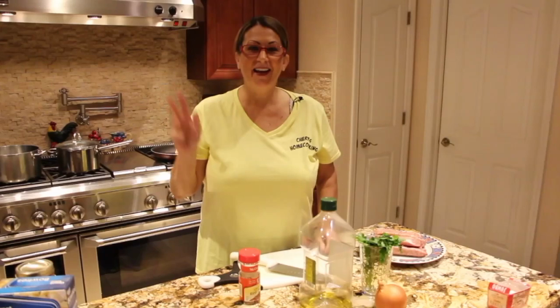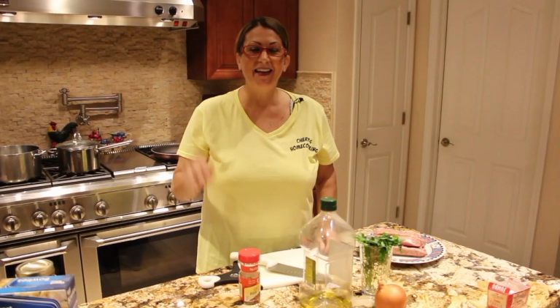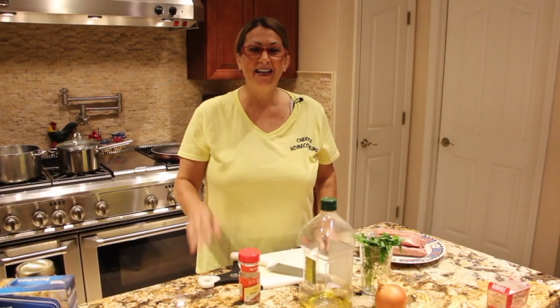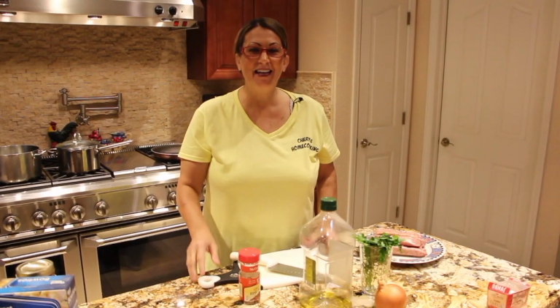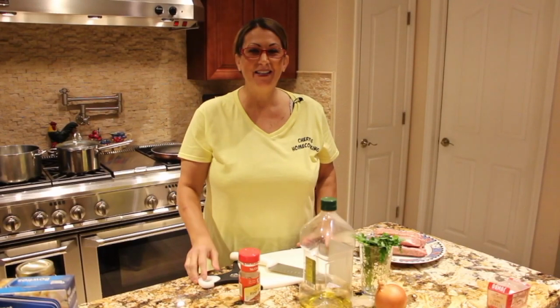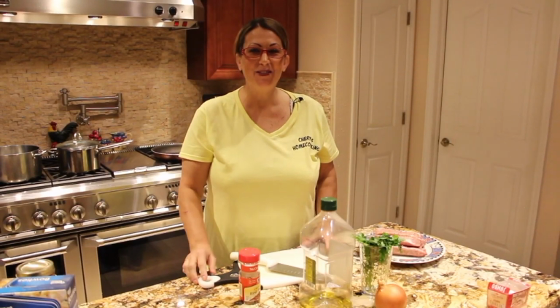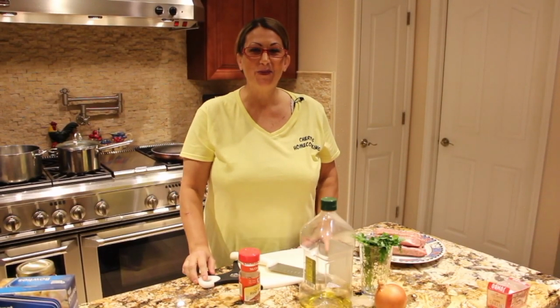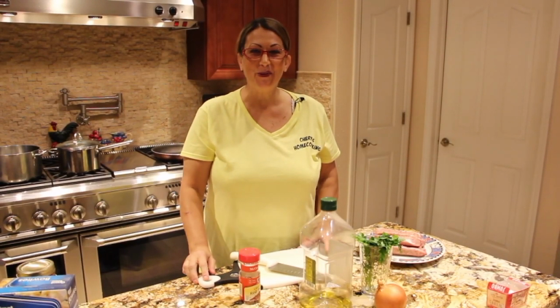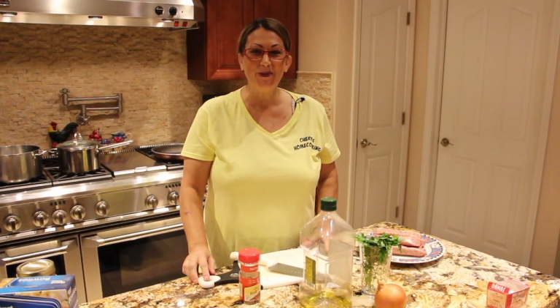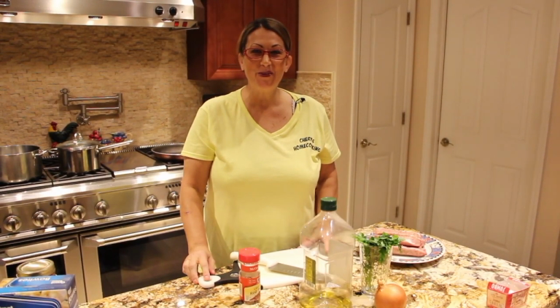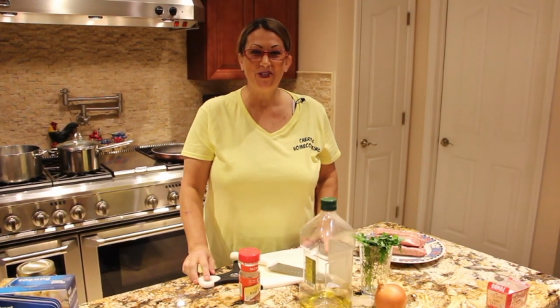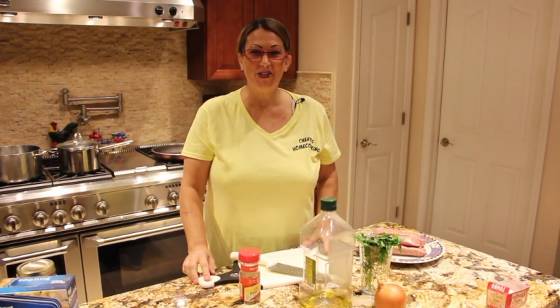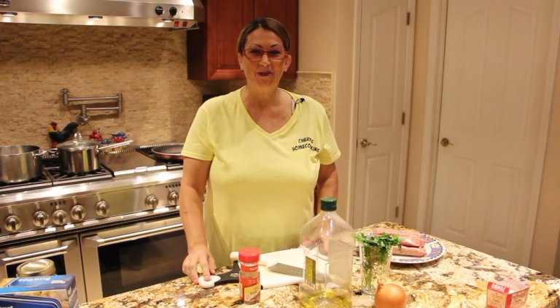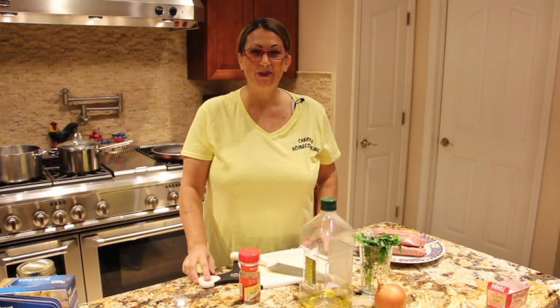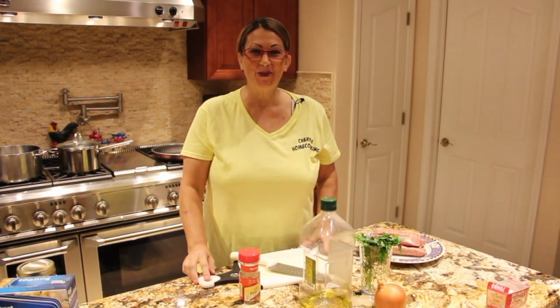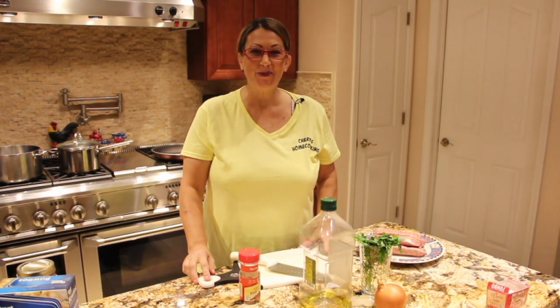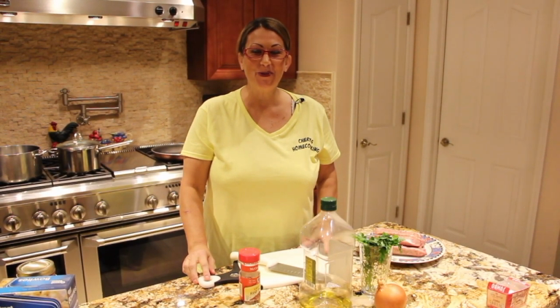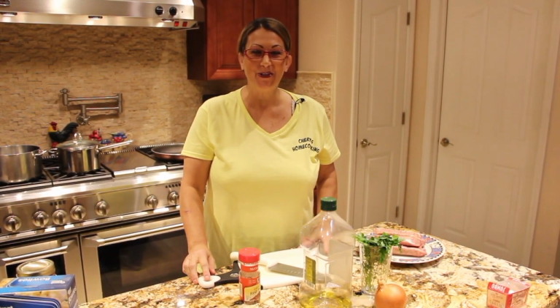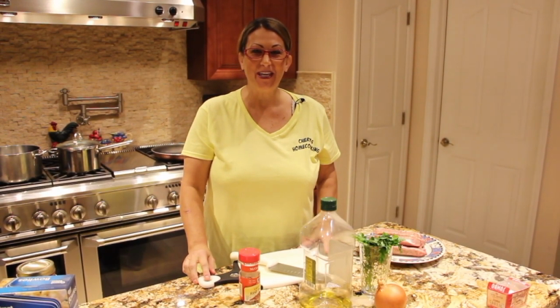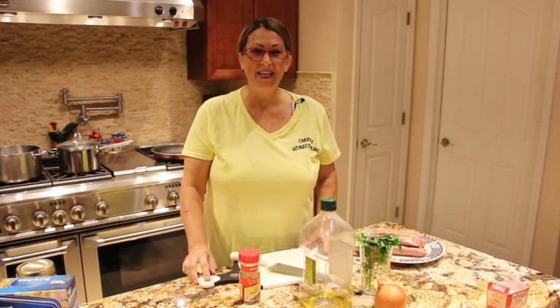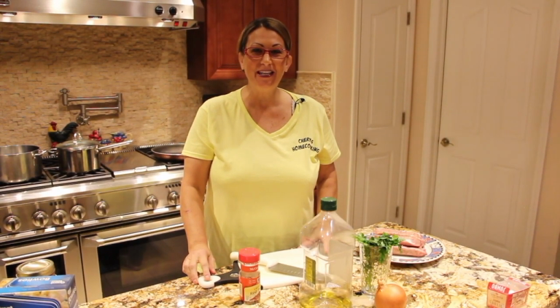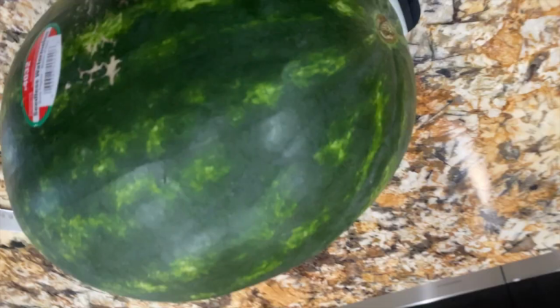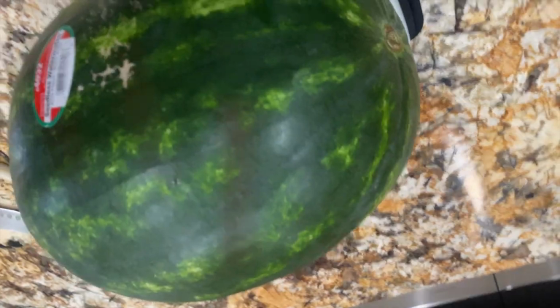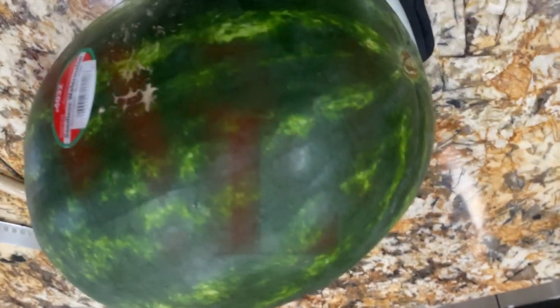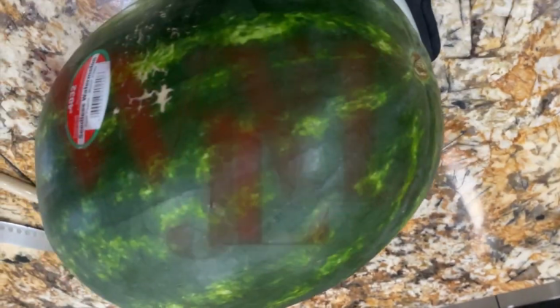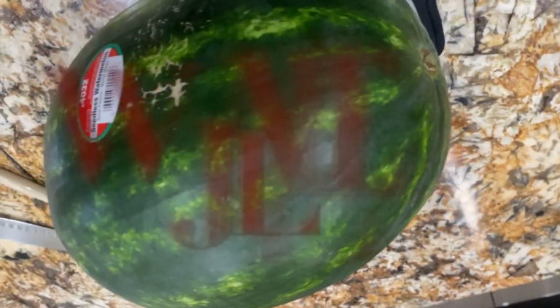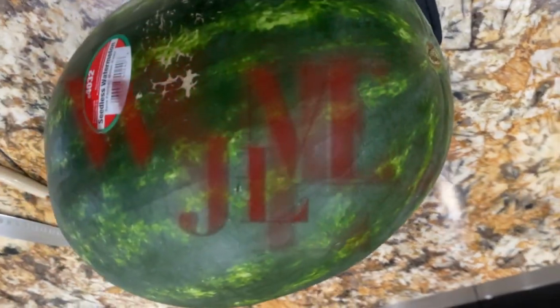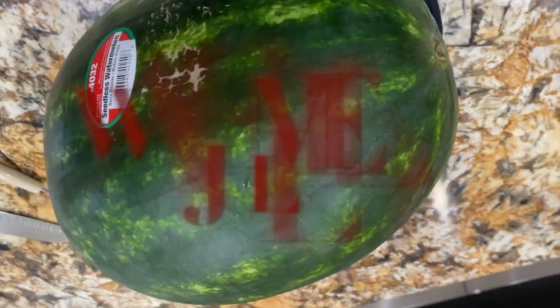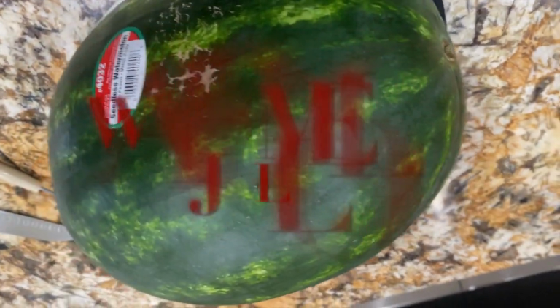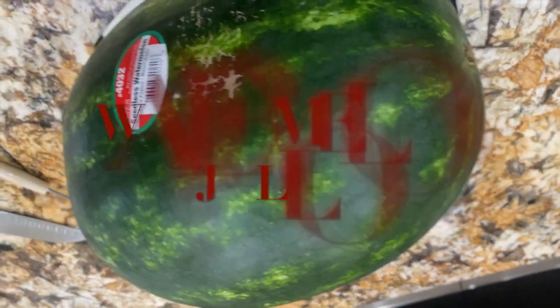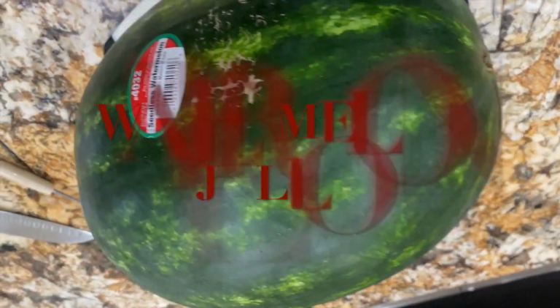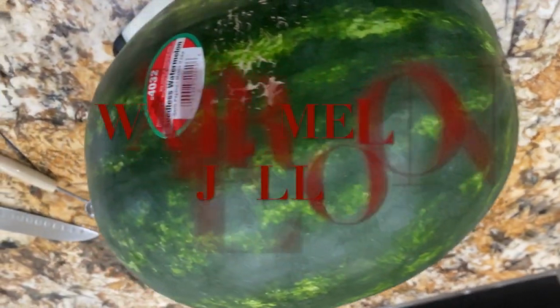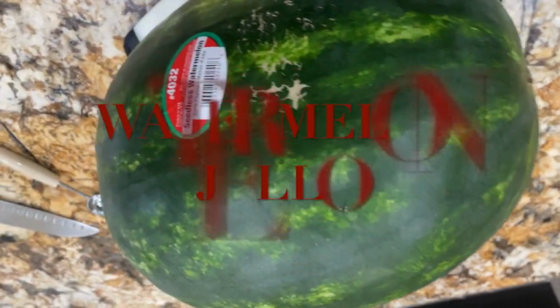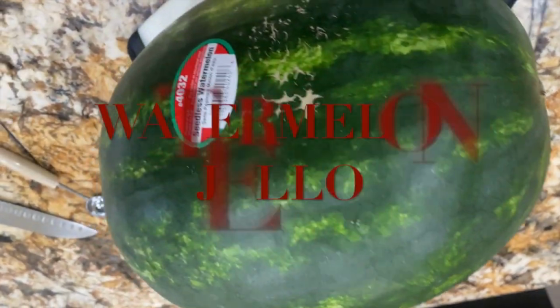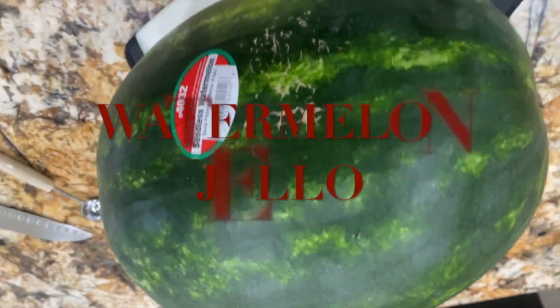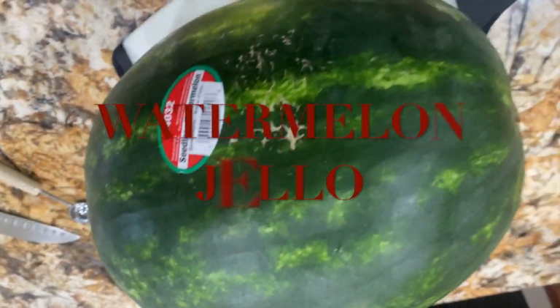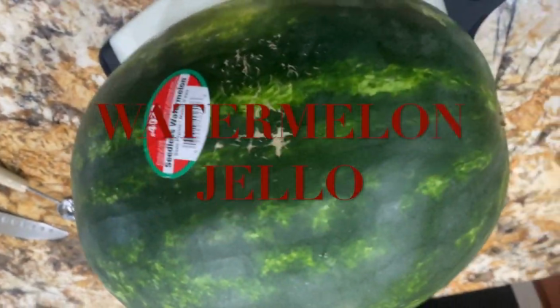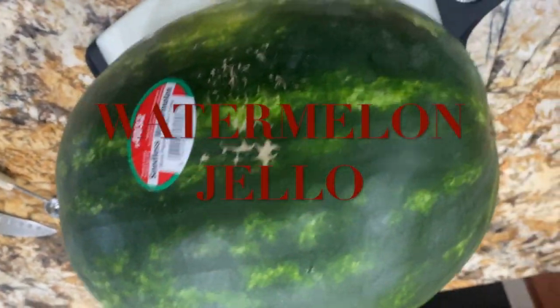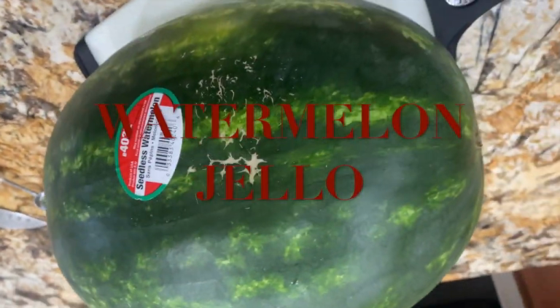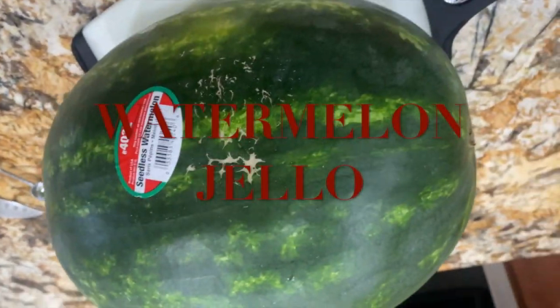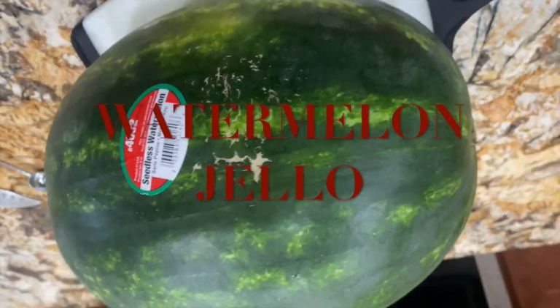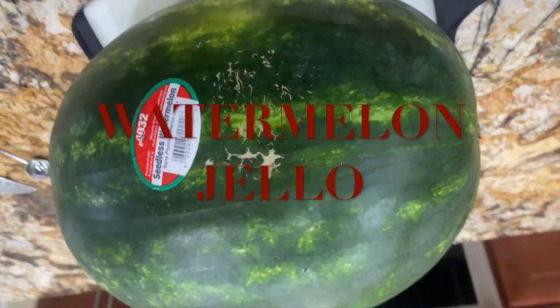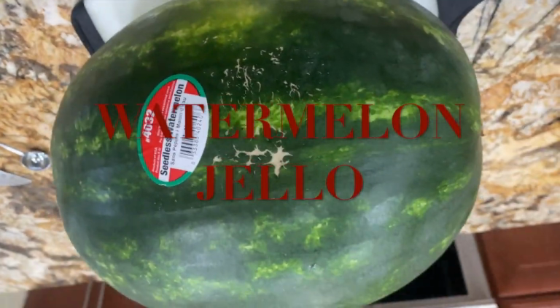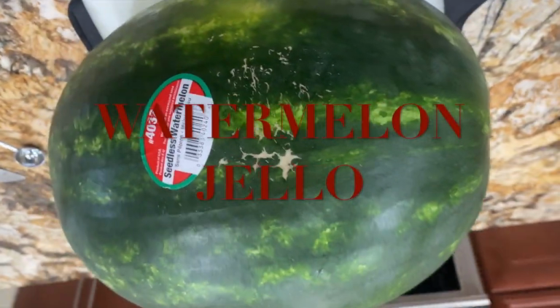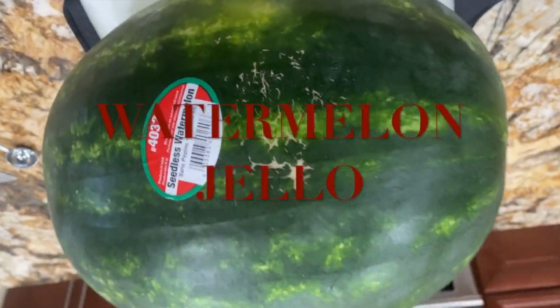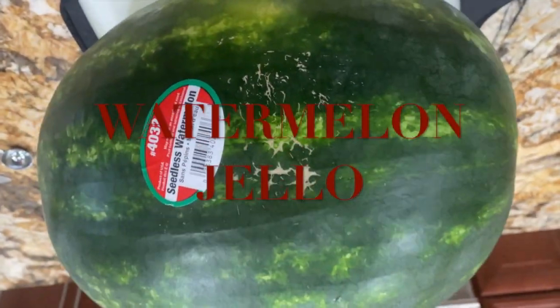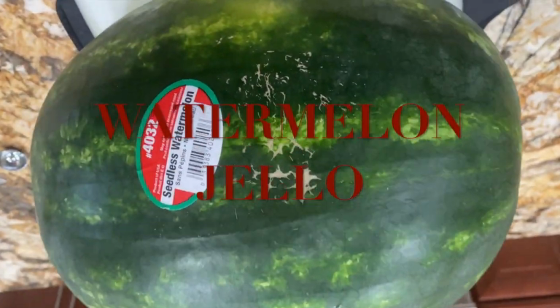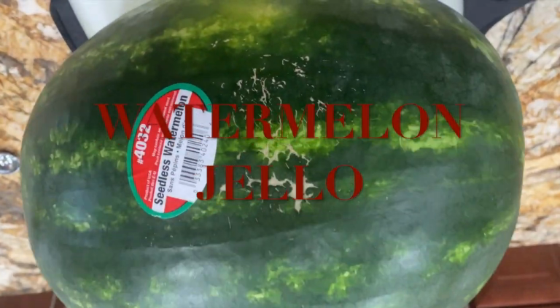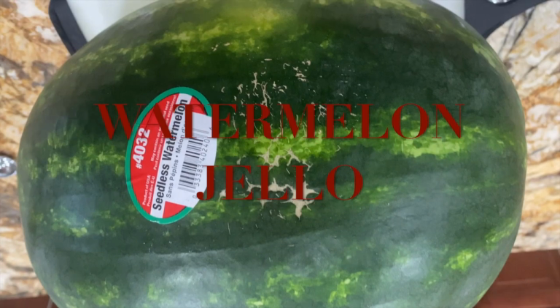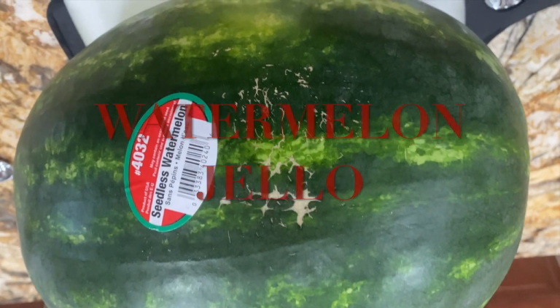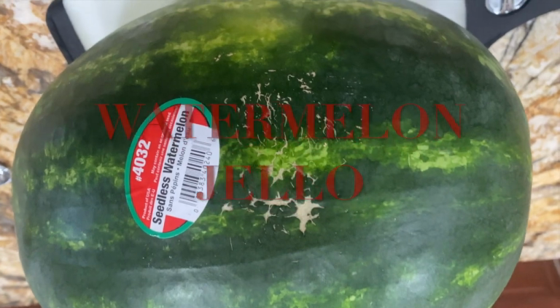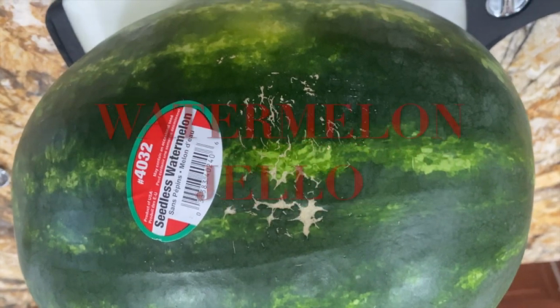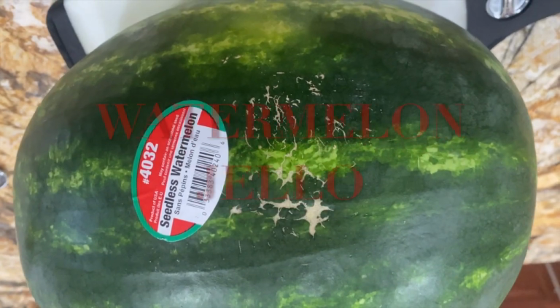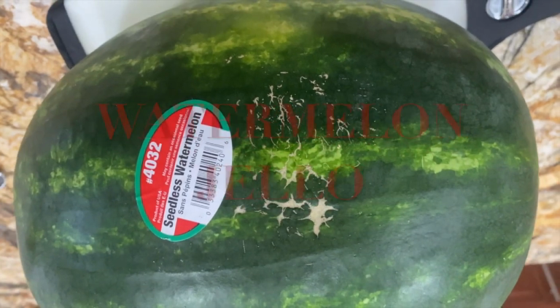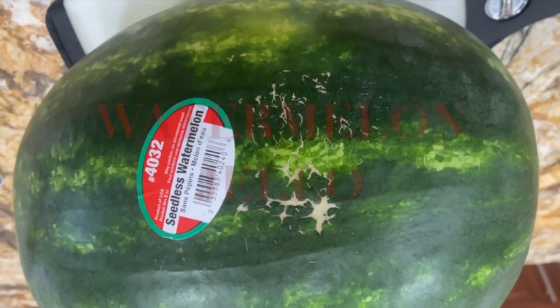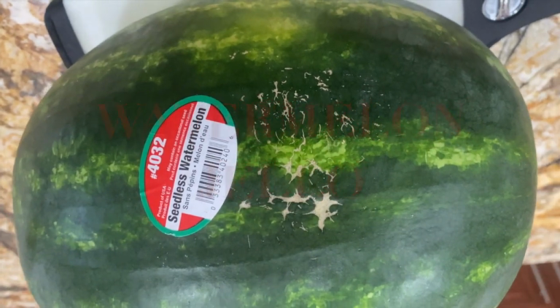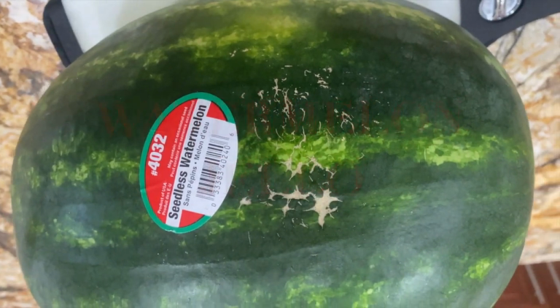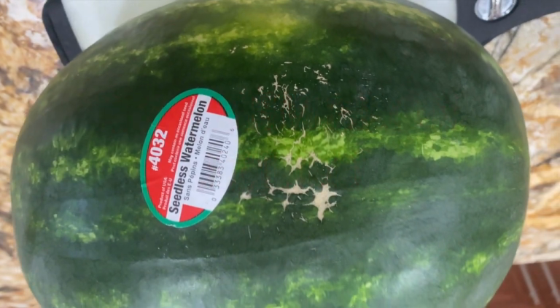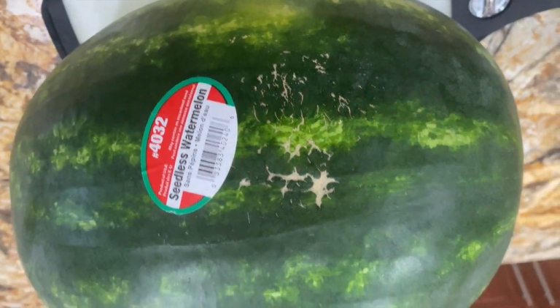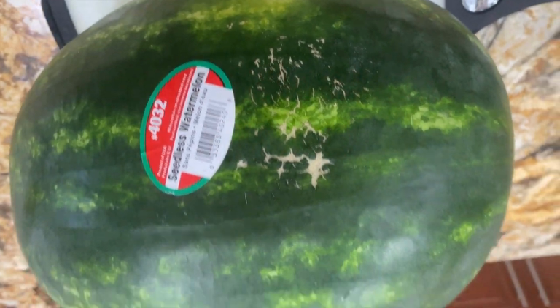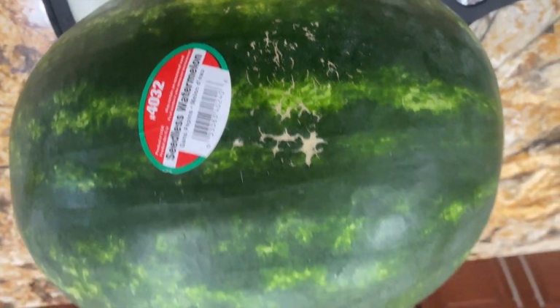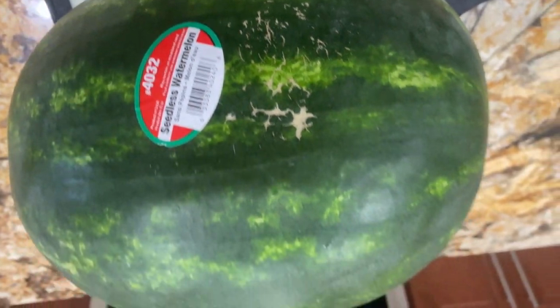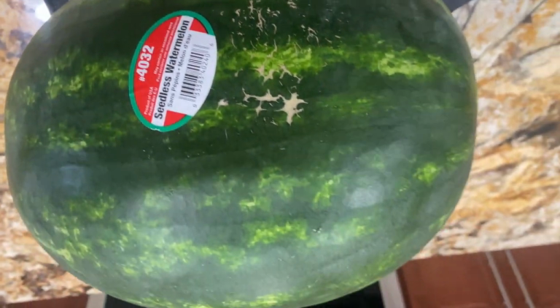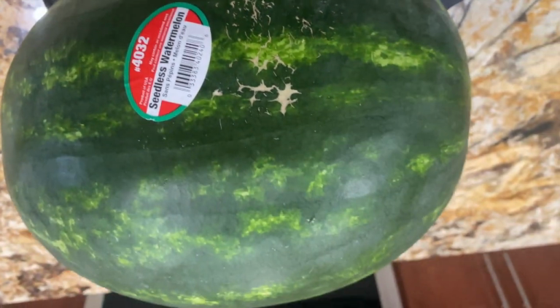Hi guys, welcome to Cheryl's Home Cooking. Today I'm going to show you watermelon jello, so let's get started.